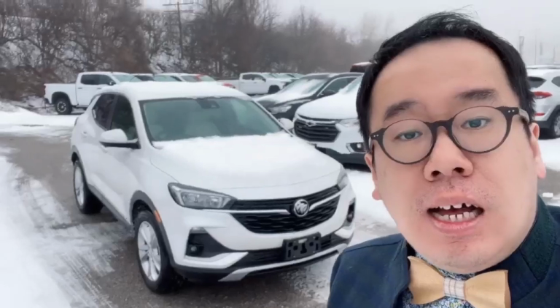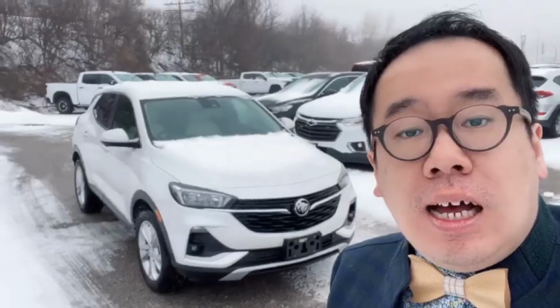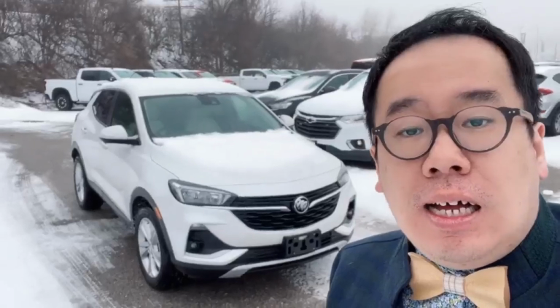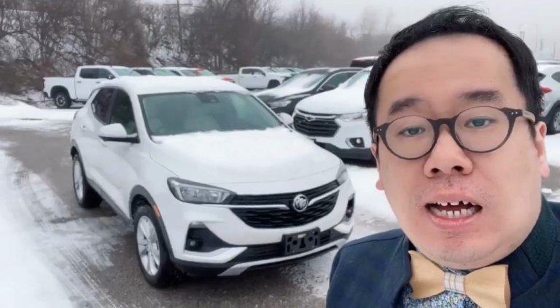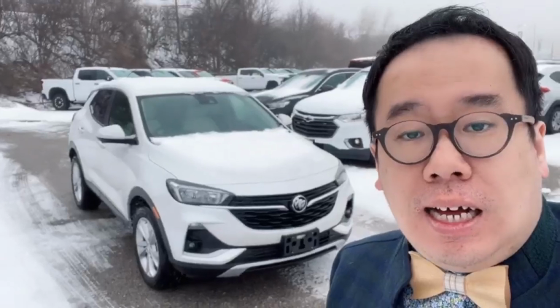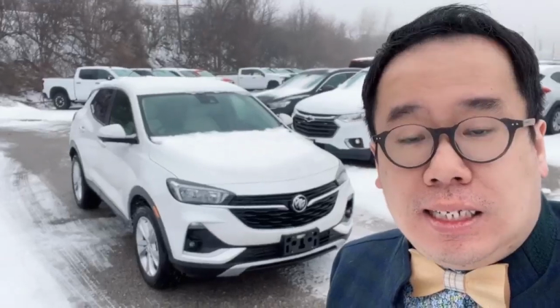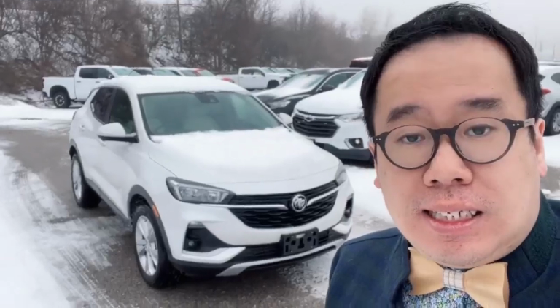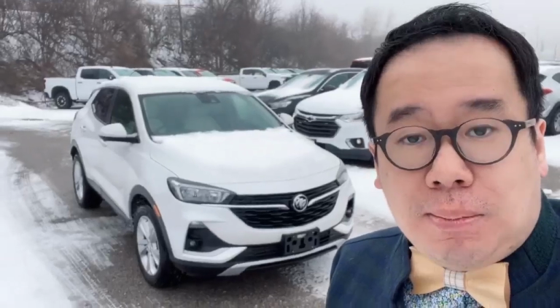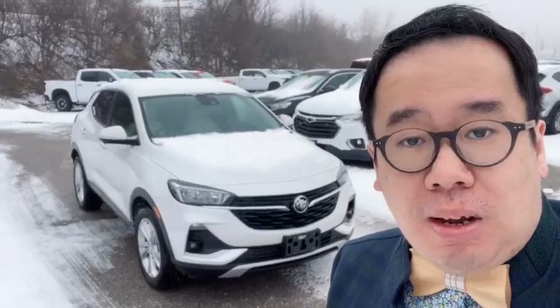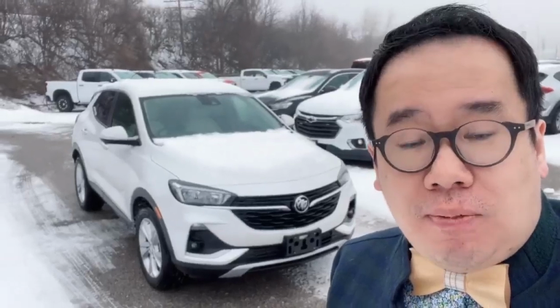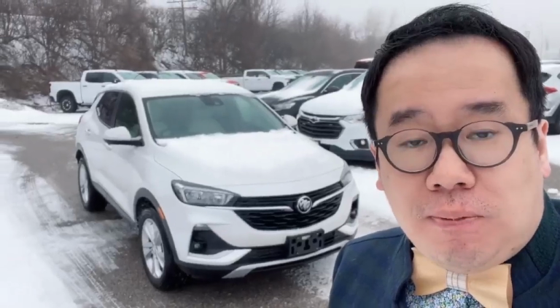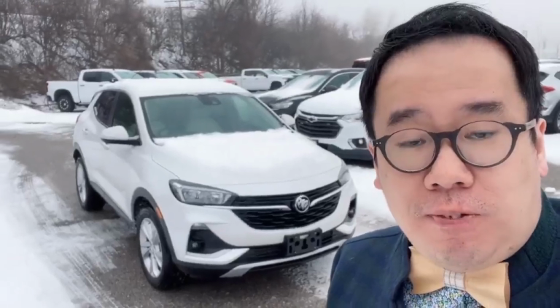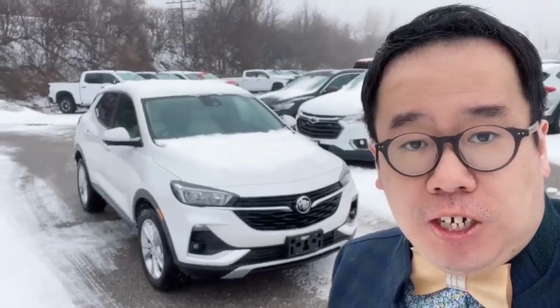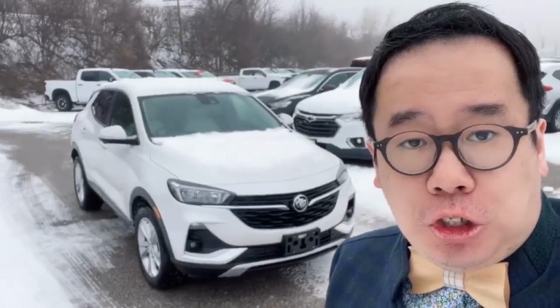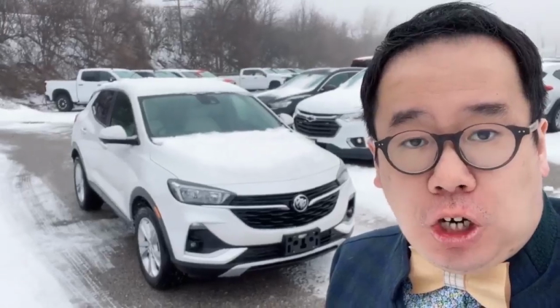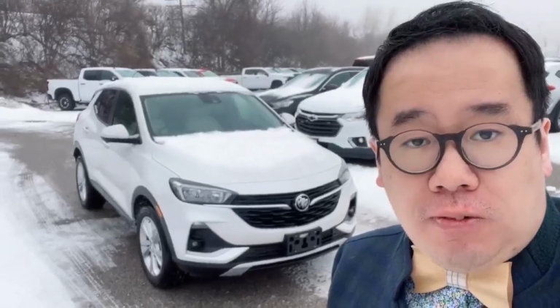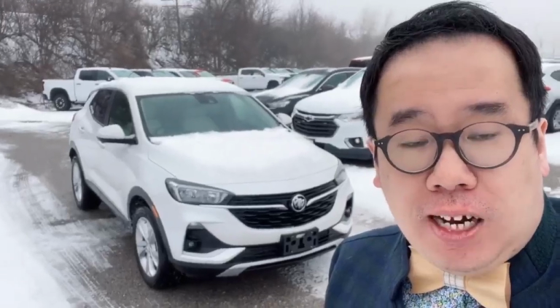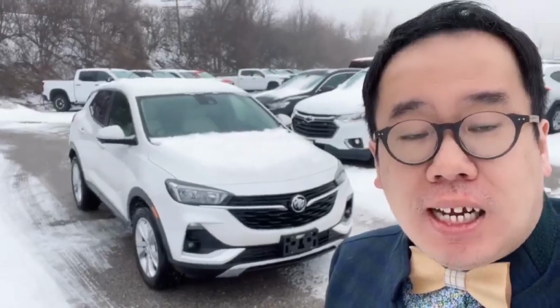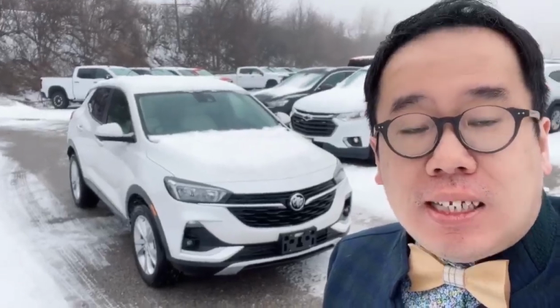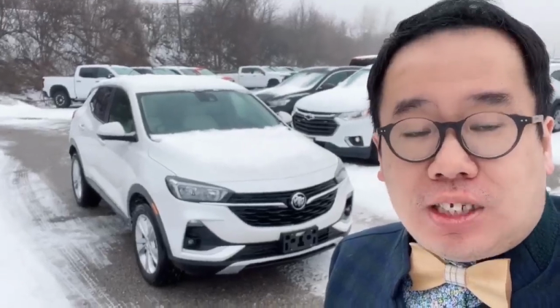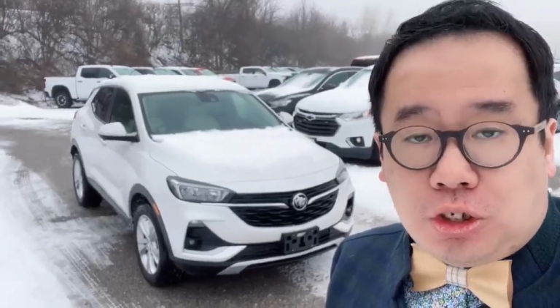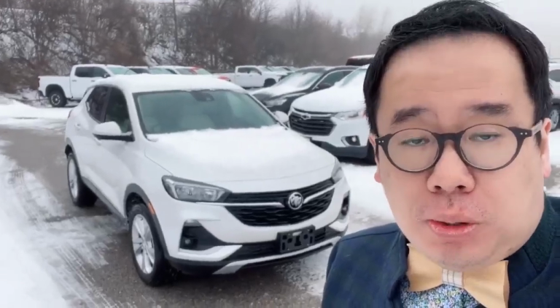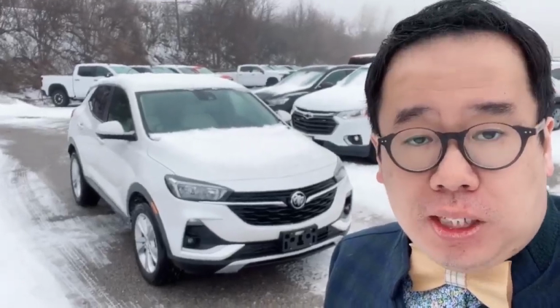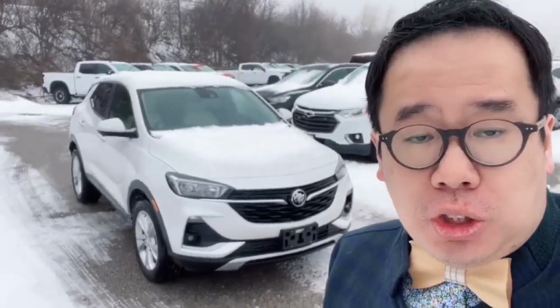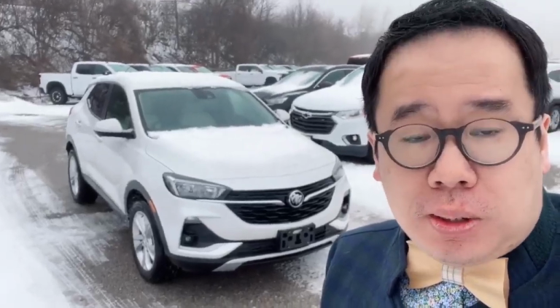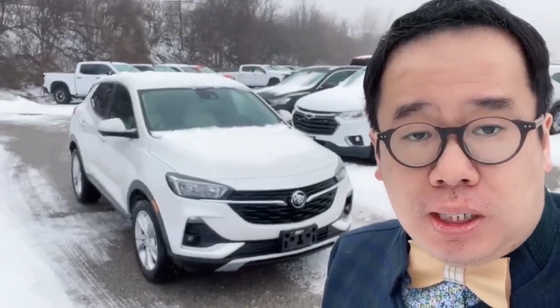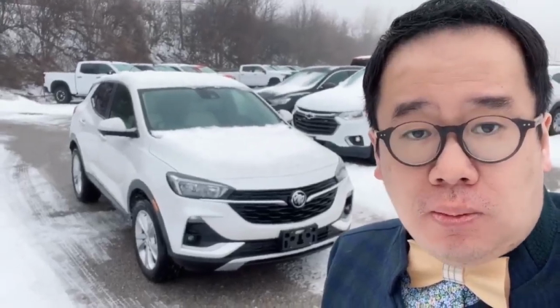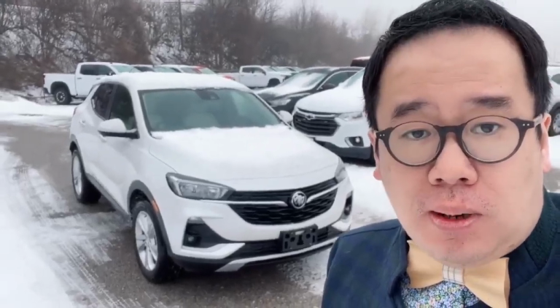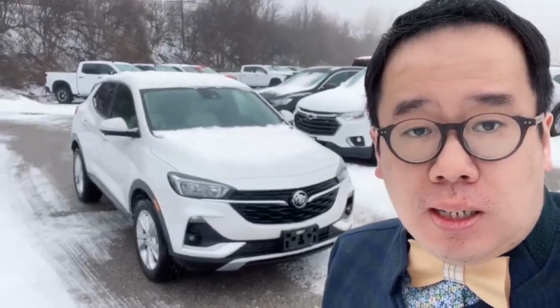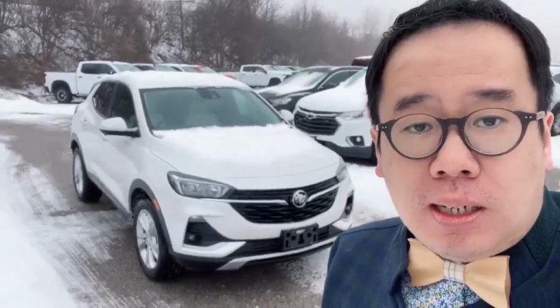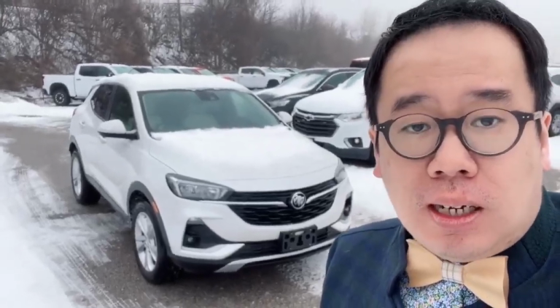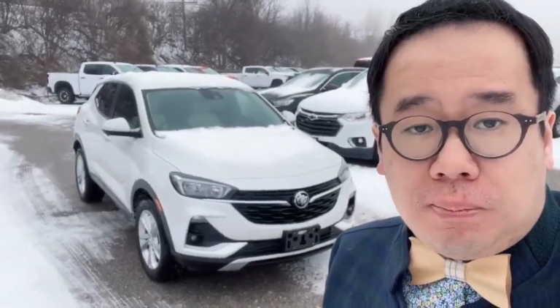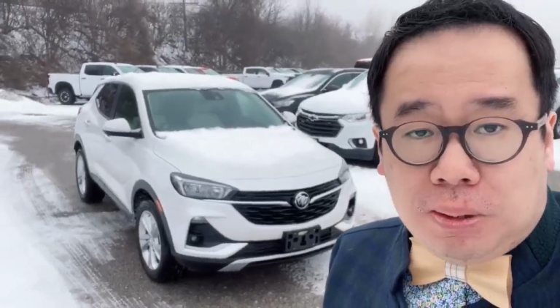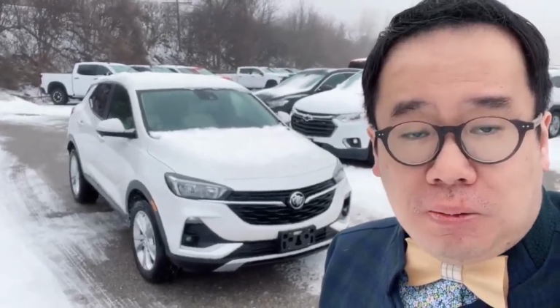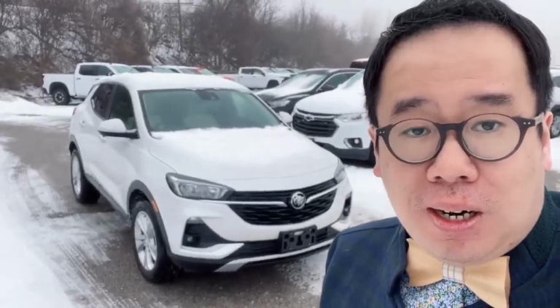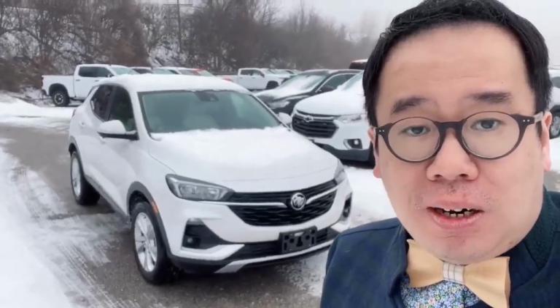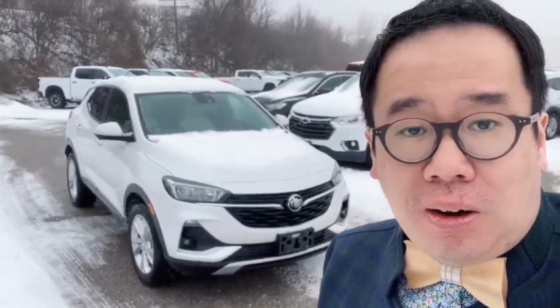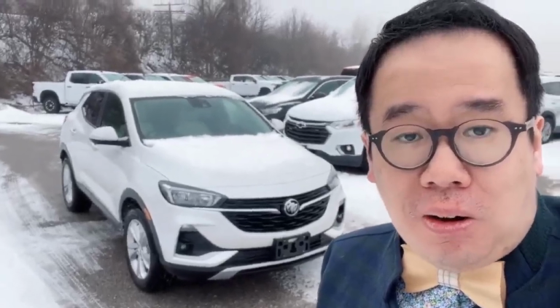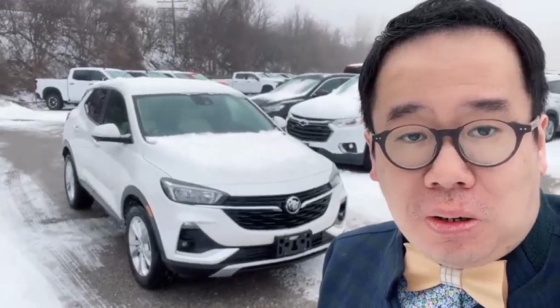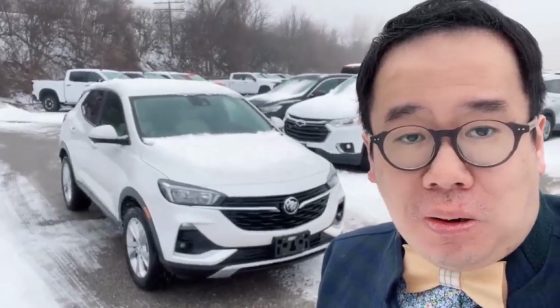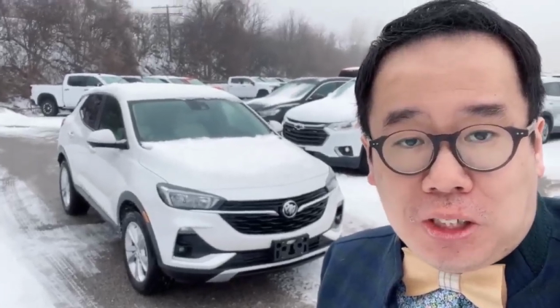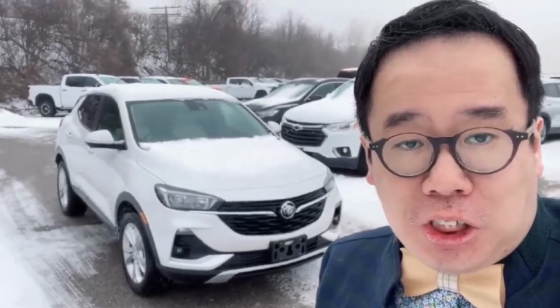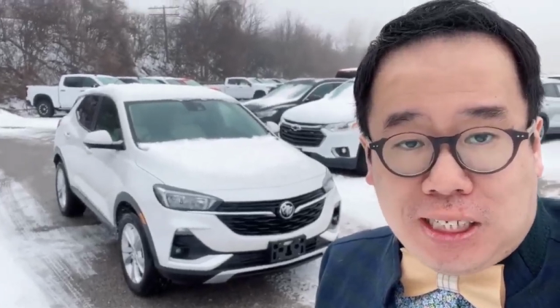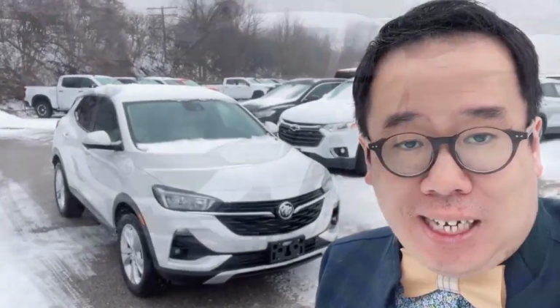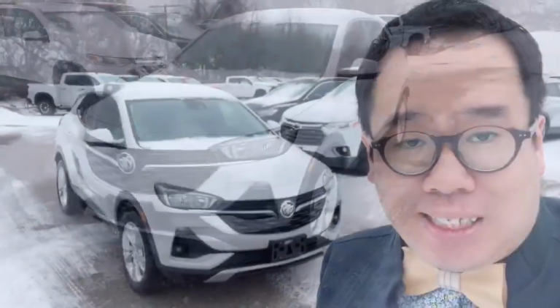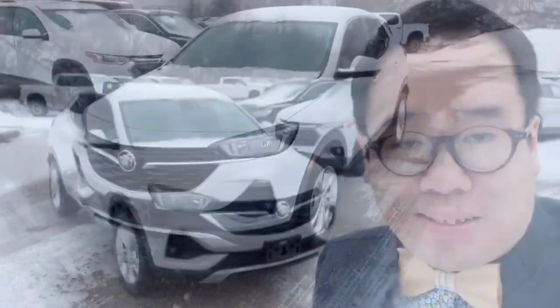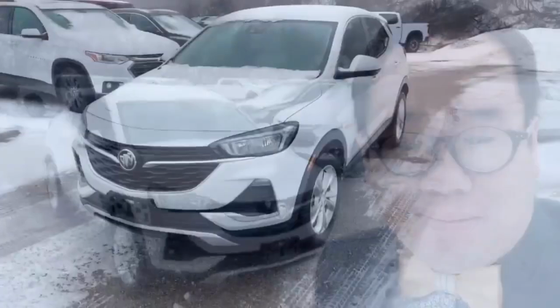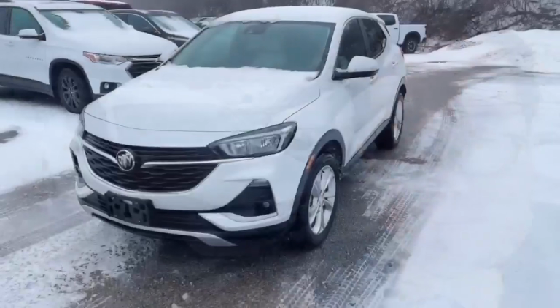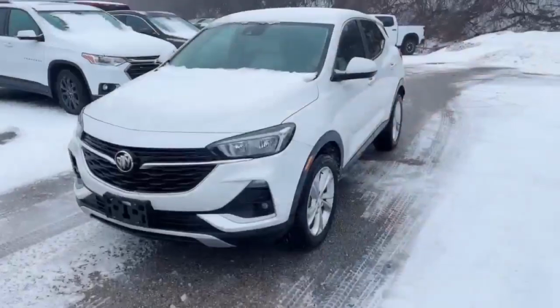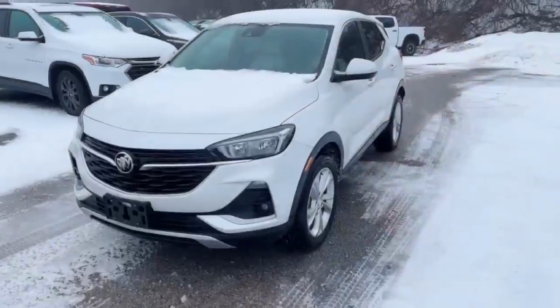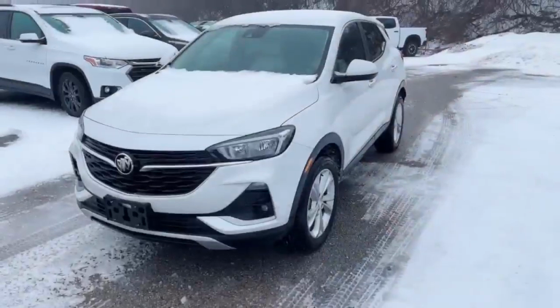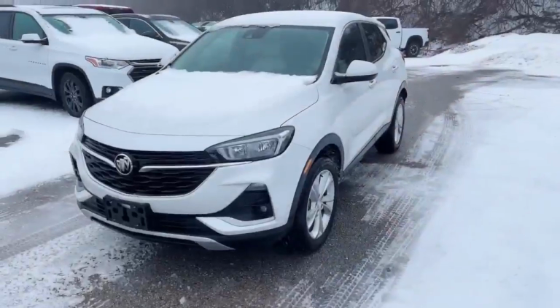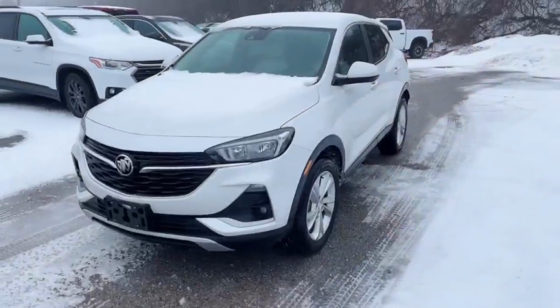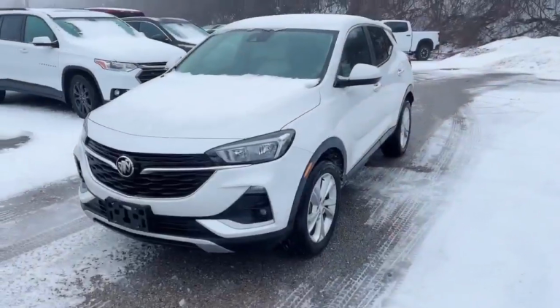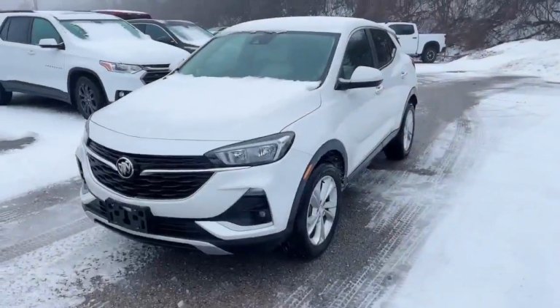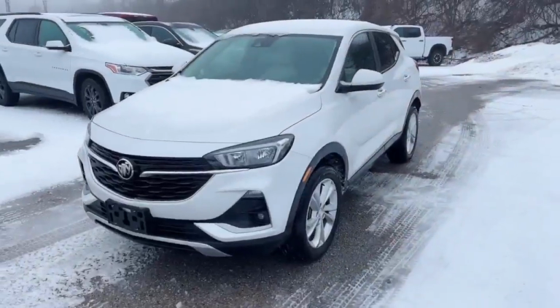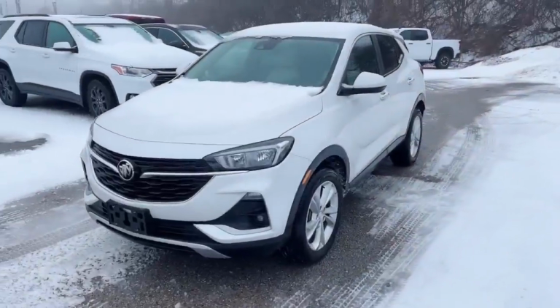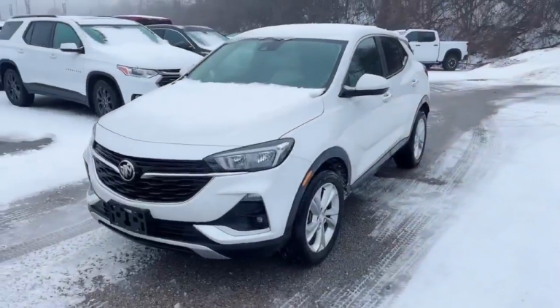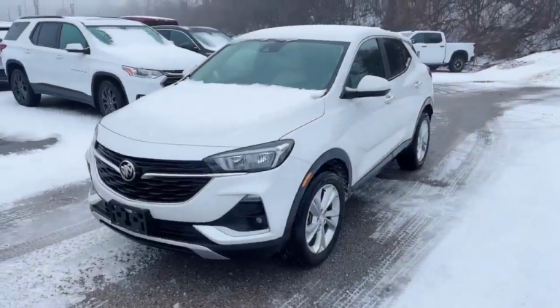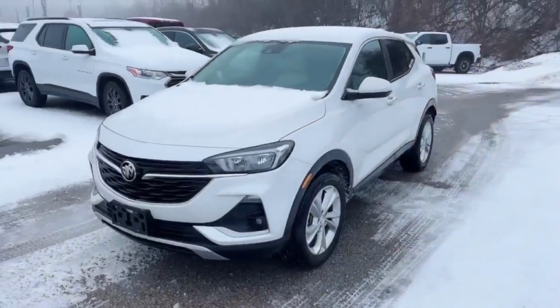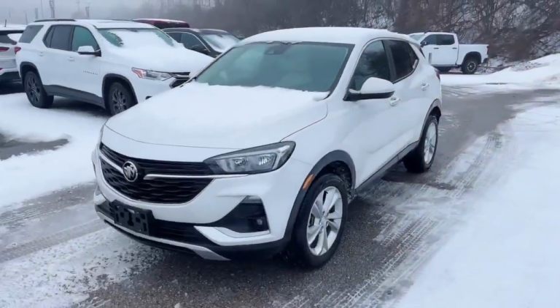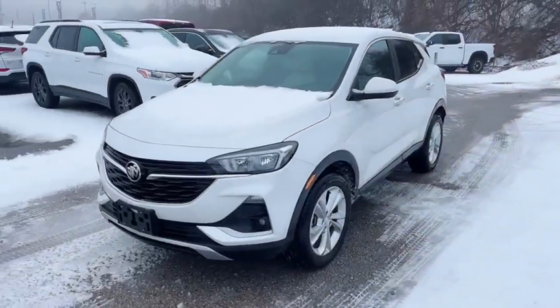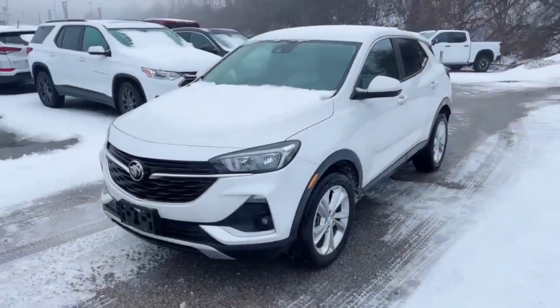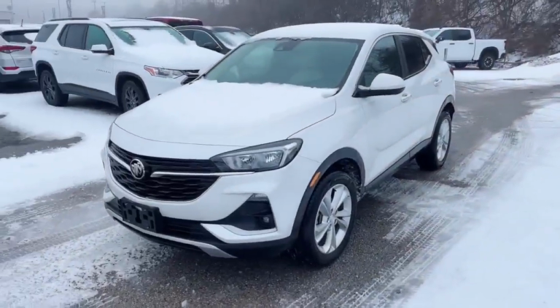Hi, this is Sam Lamp from Phoenix Chevrolet. This is a 2021 Buick Encore GX. This one is a preferred model.